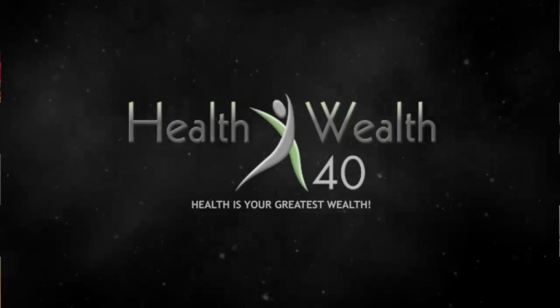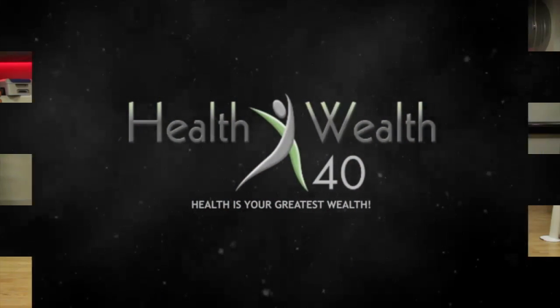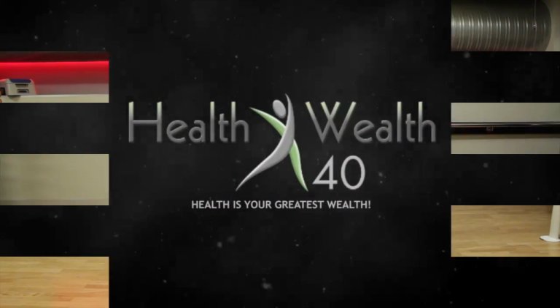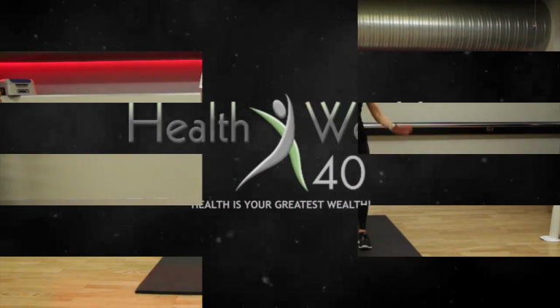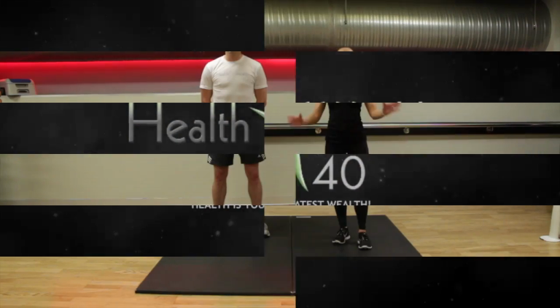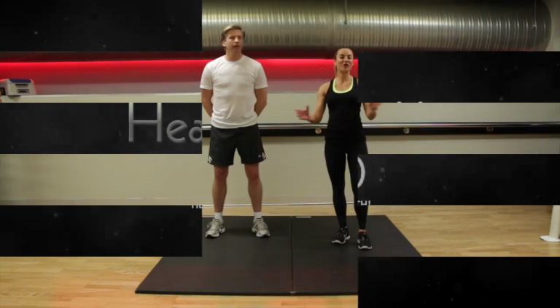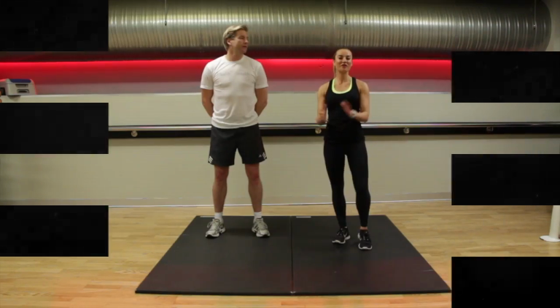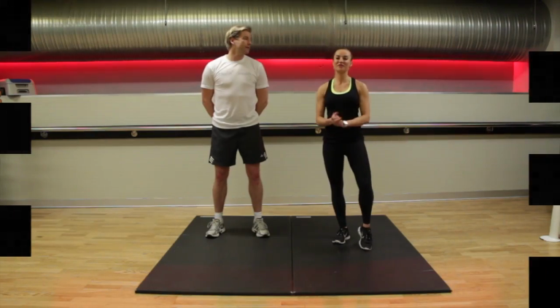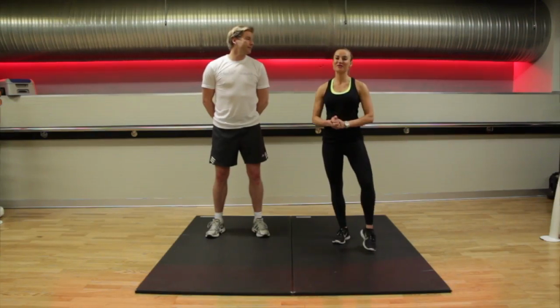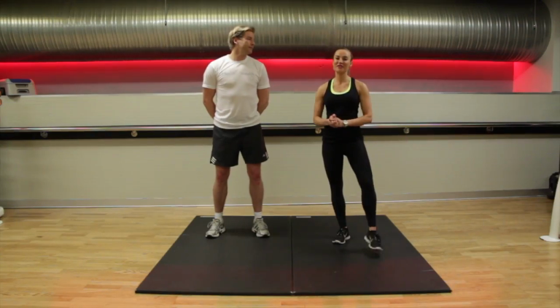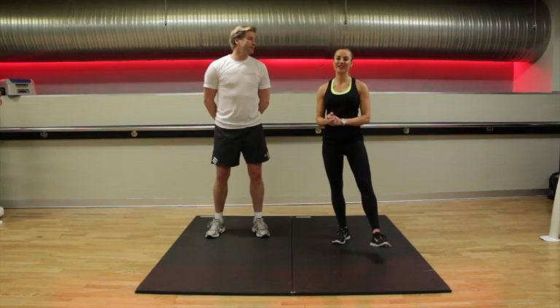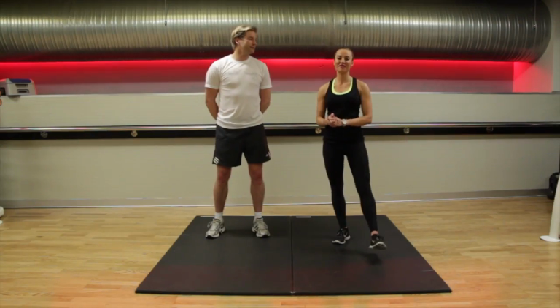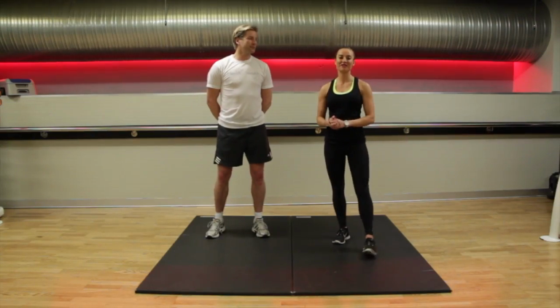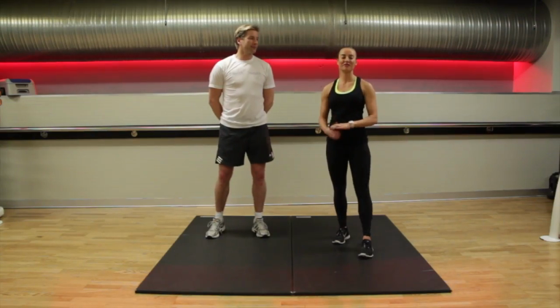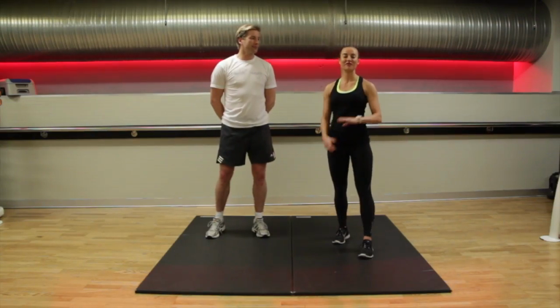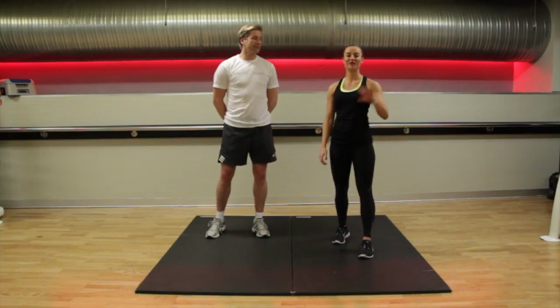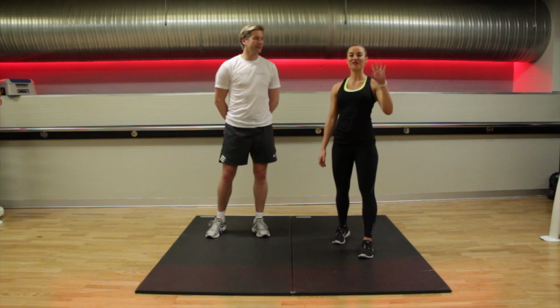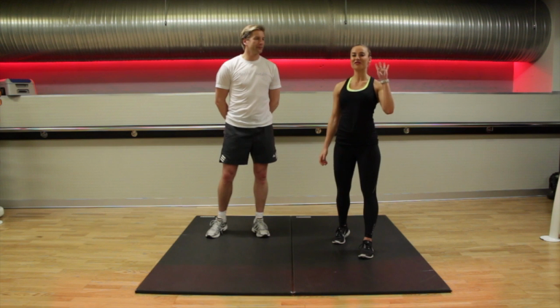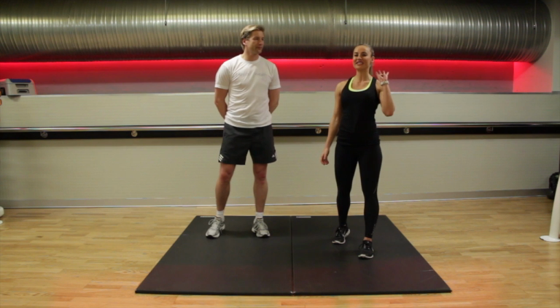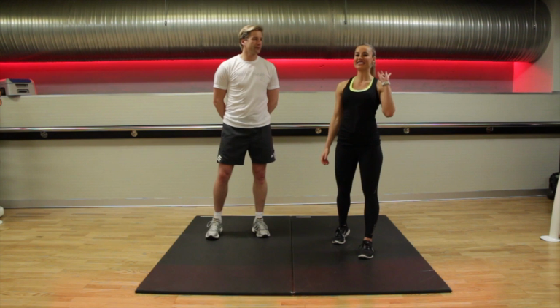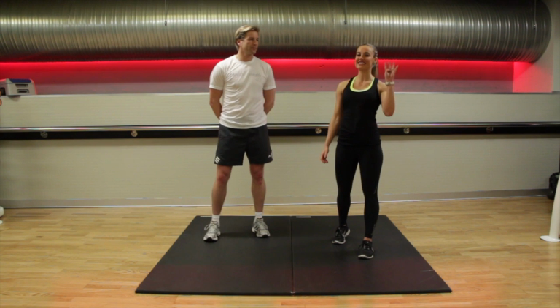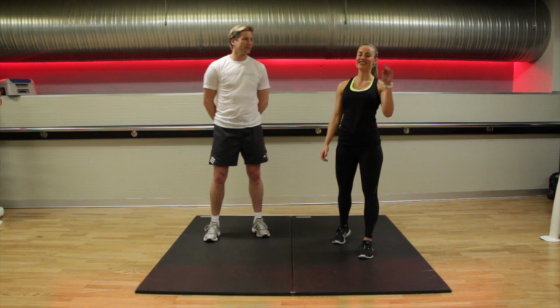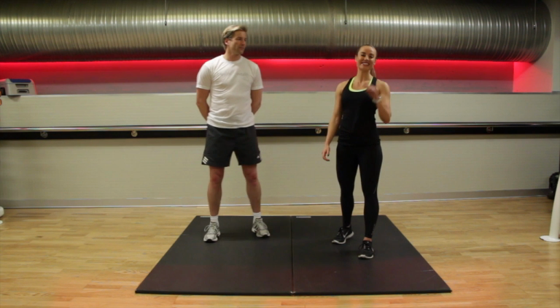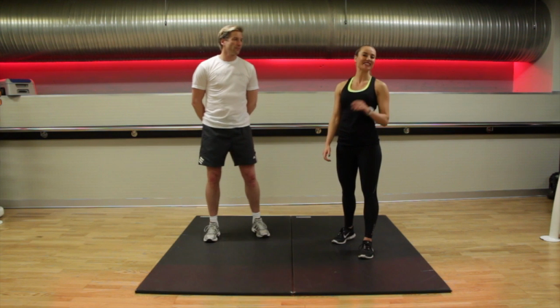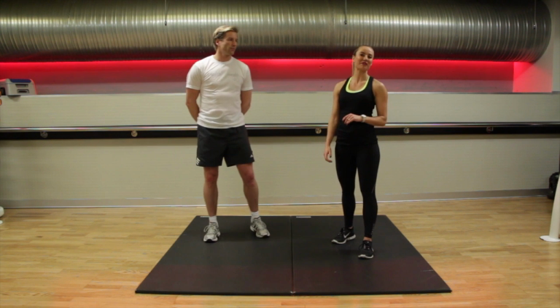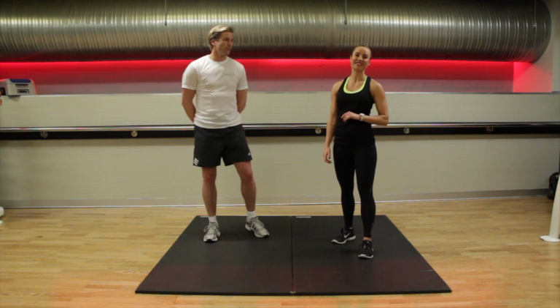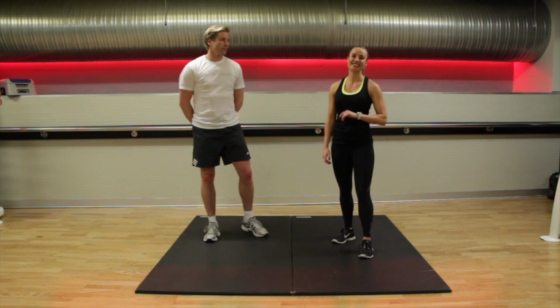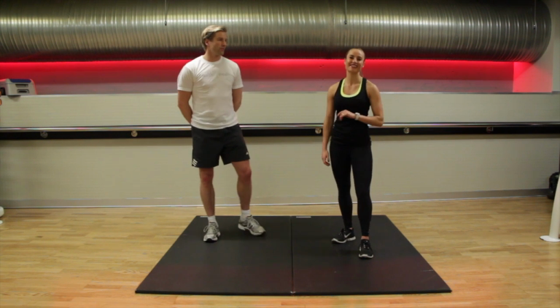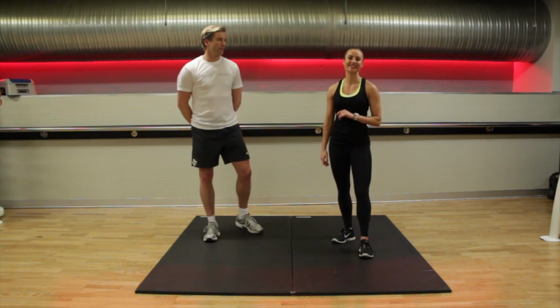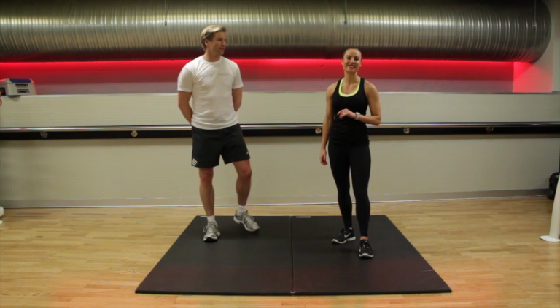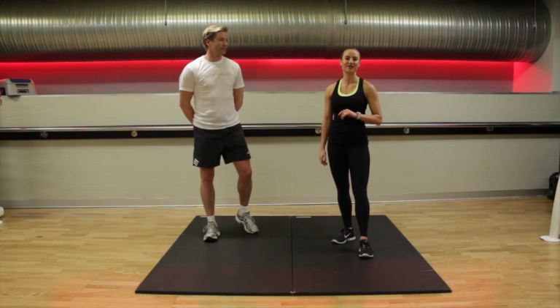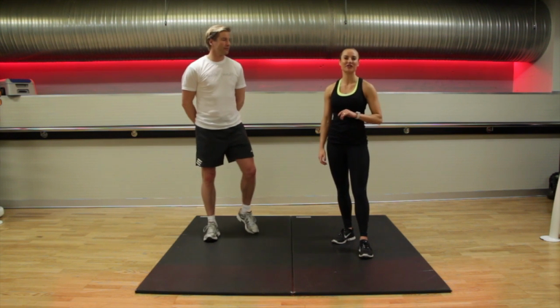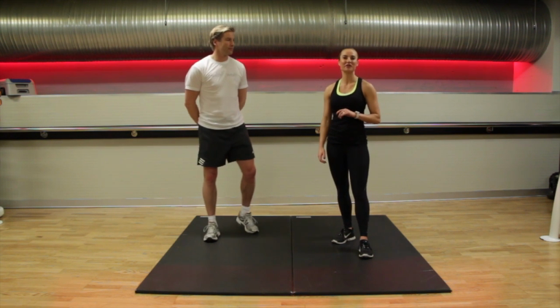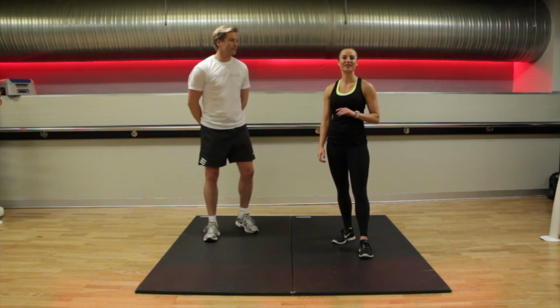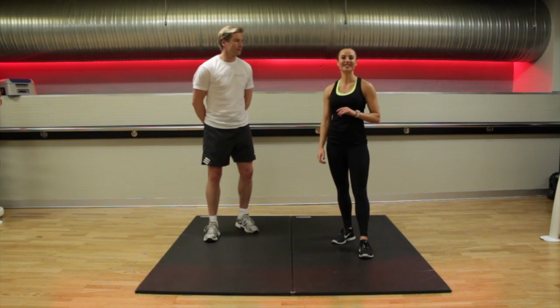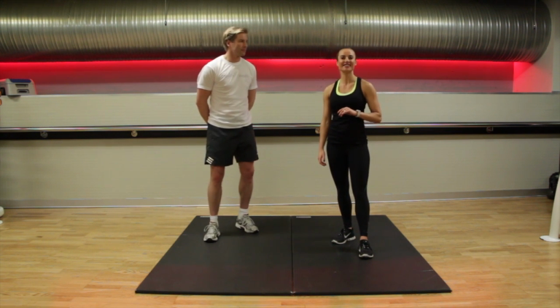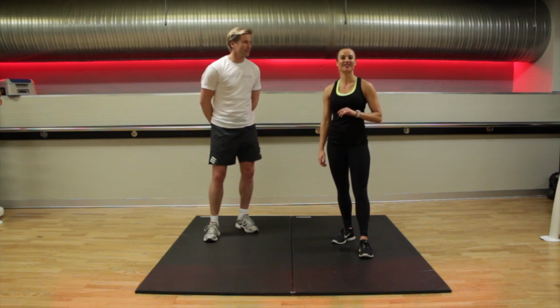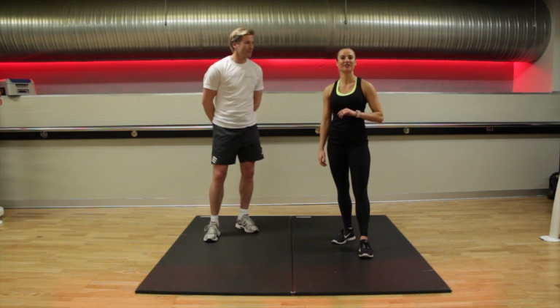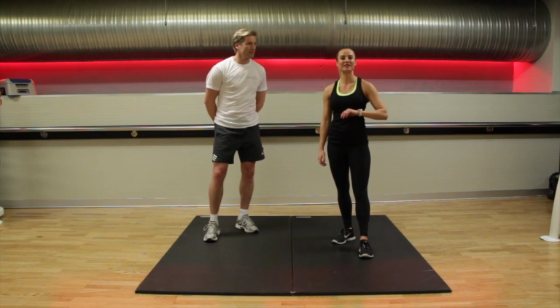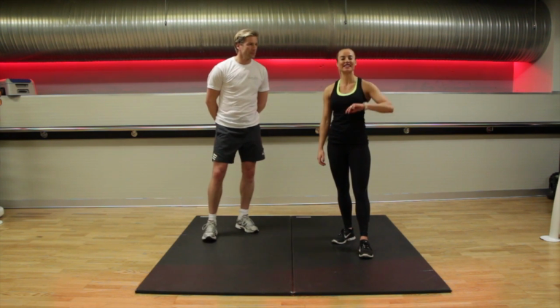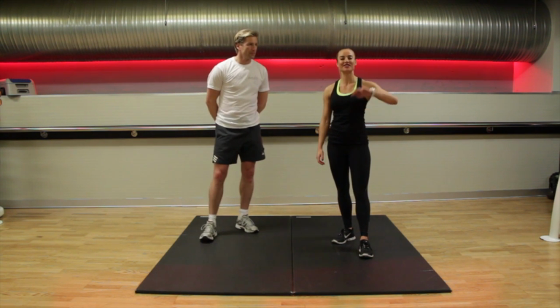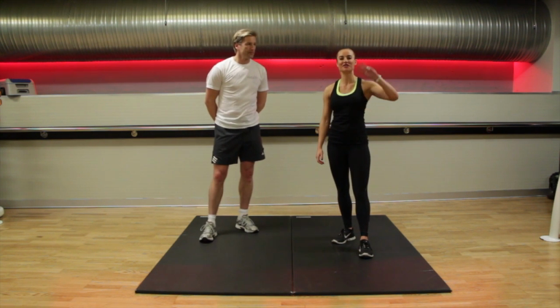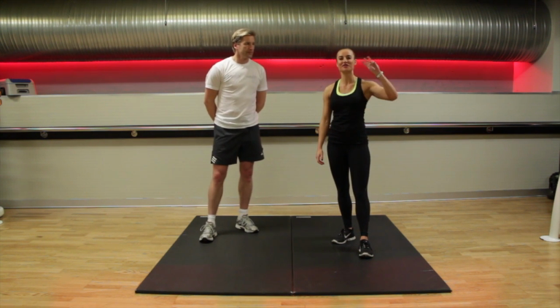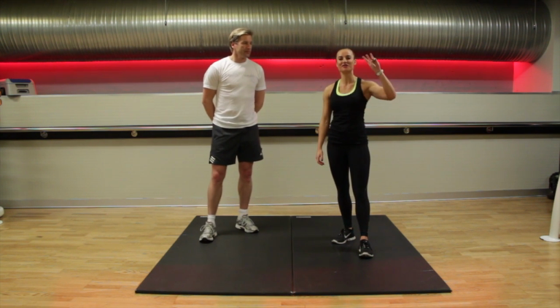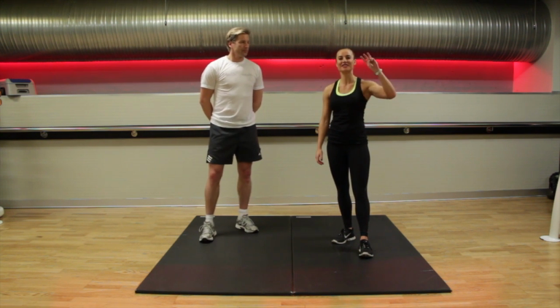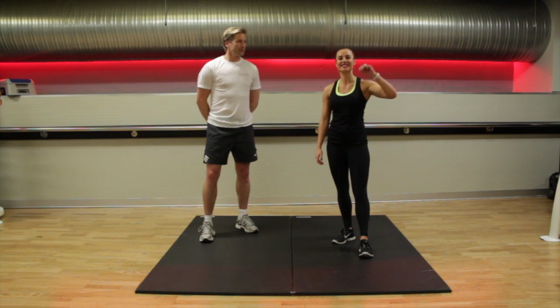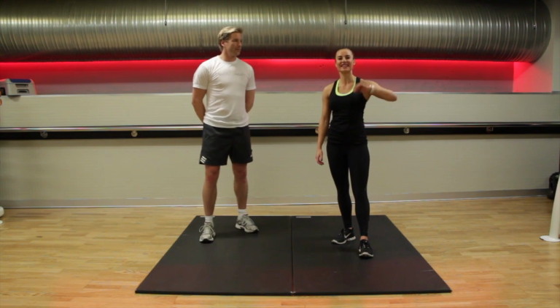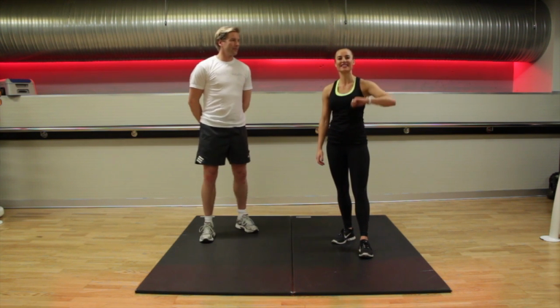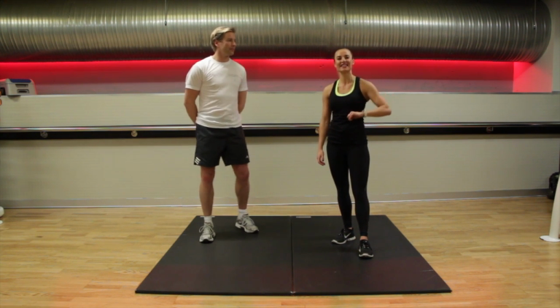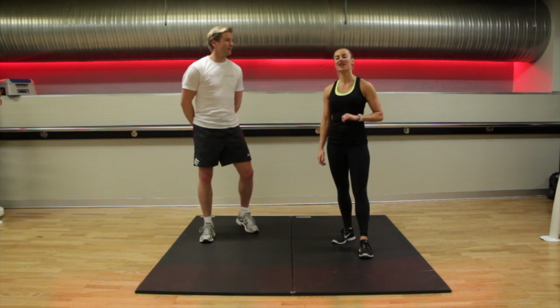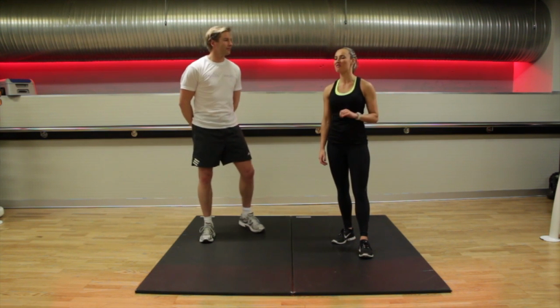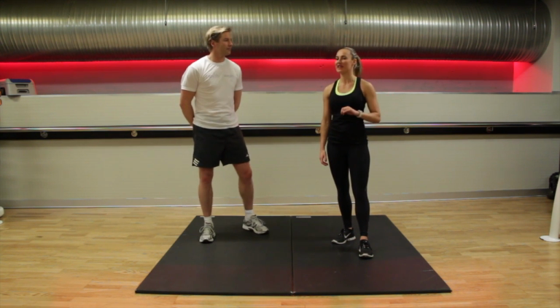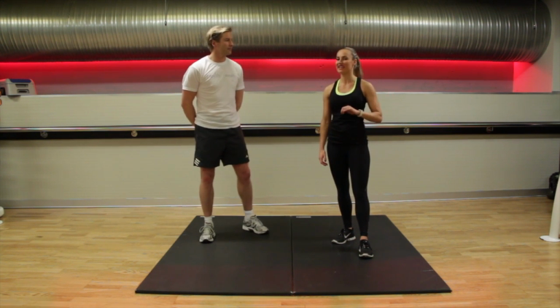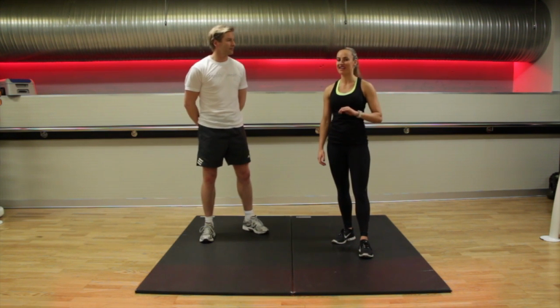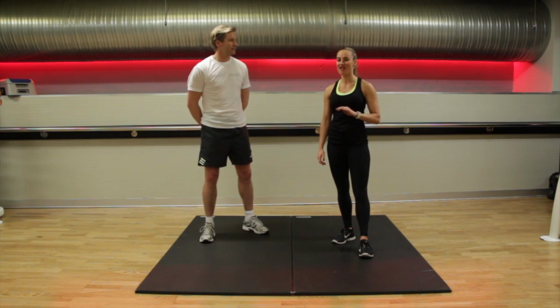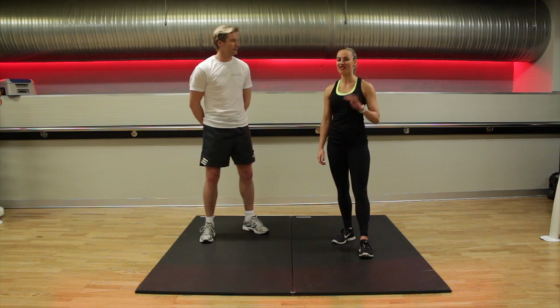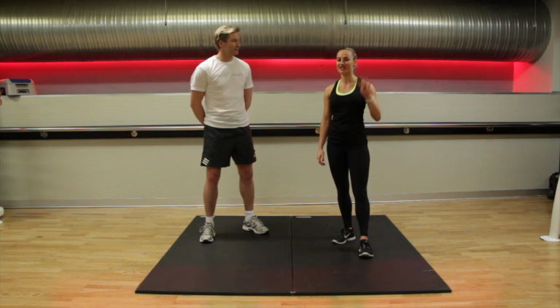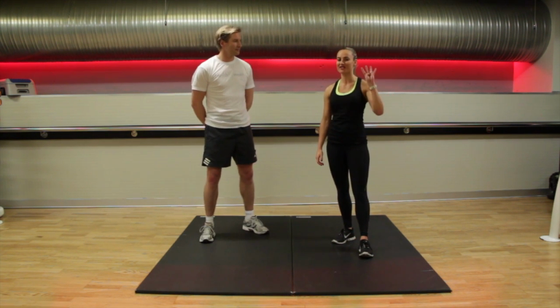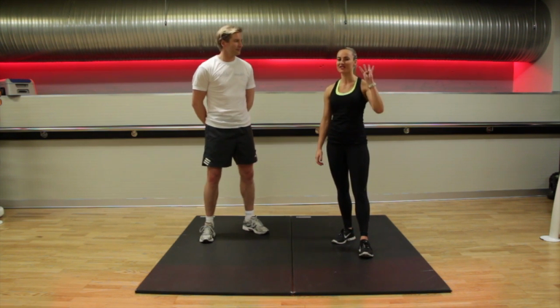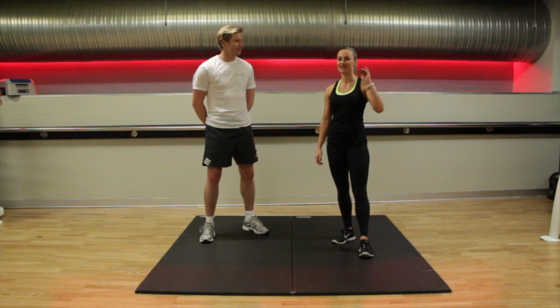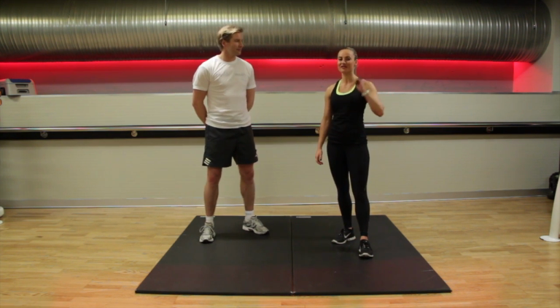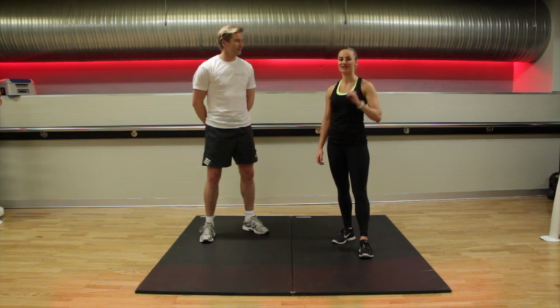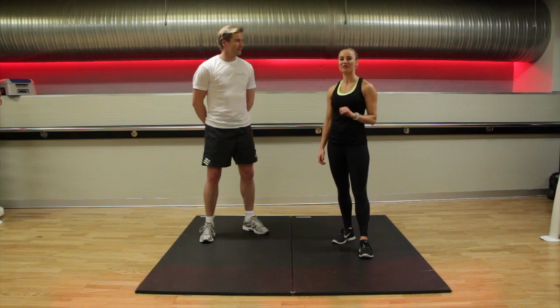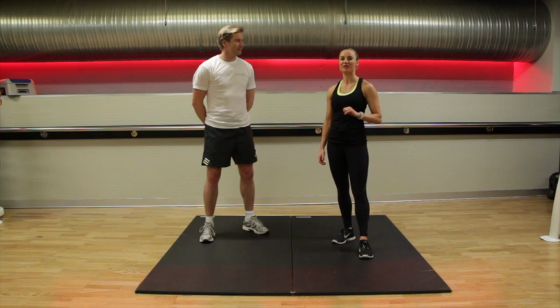Hello and welcome to workout 3. We've got four exciting new exercises for you and this time, instead of doing three sets, I'm making it harder and doing four.